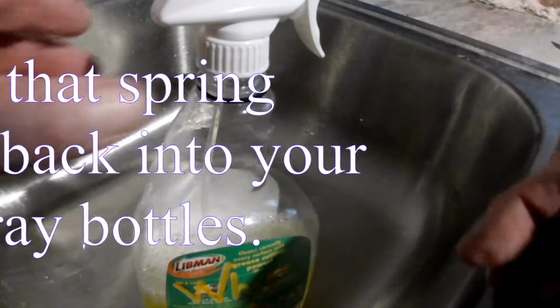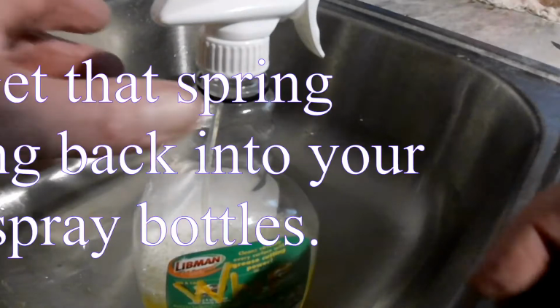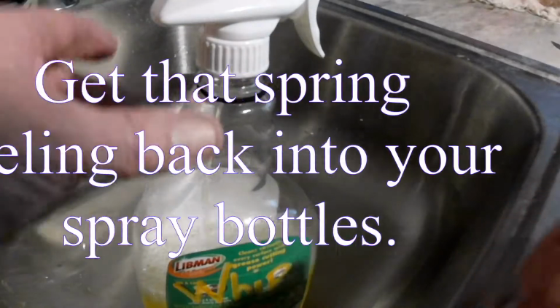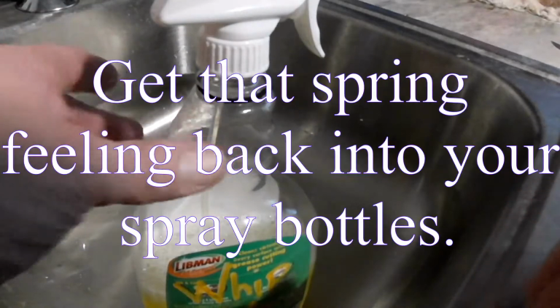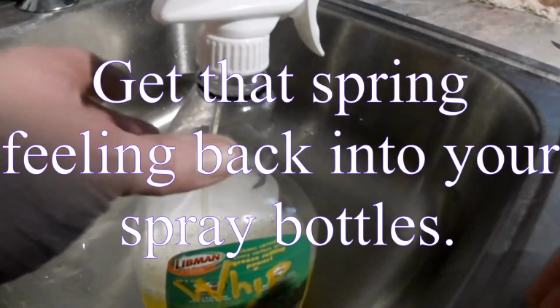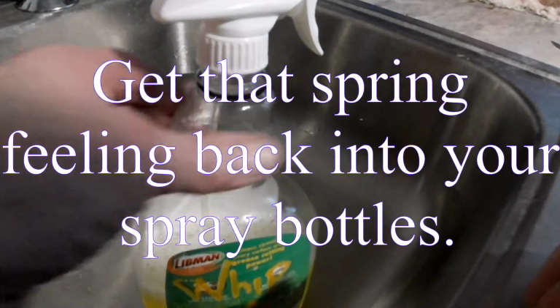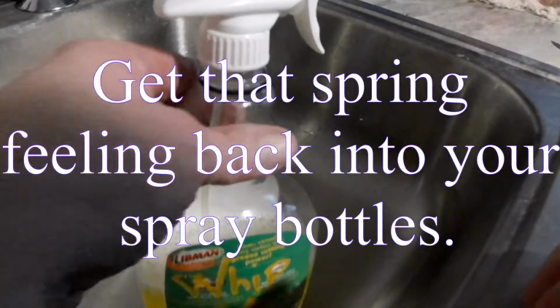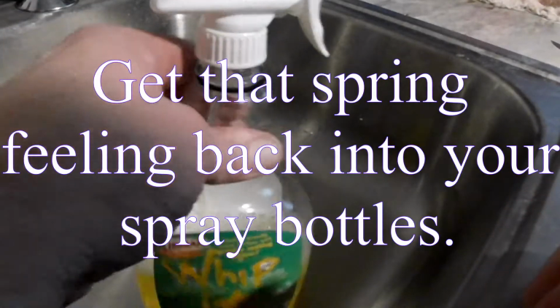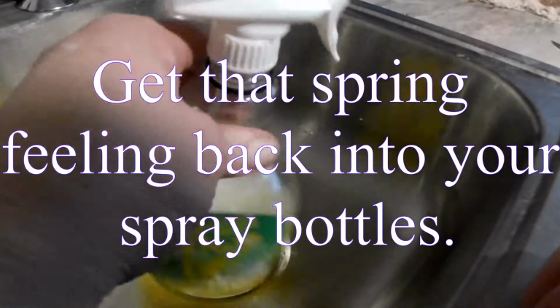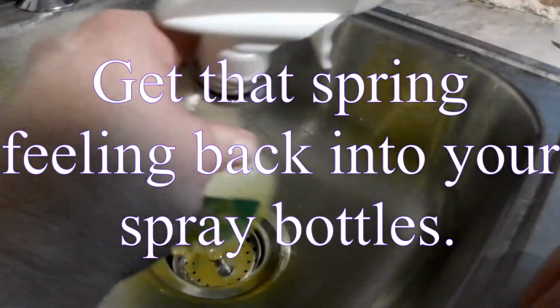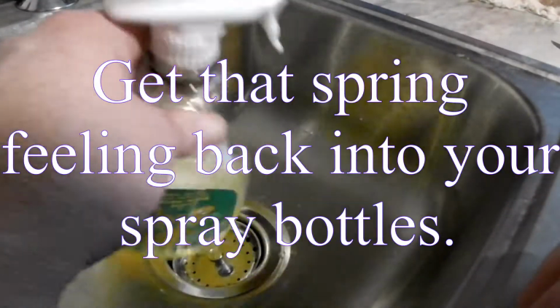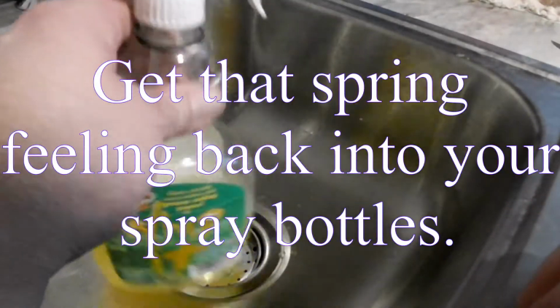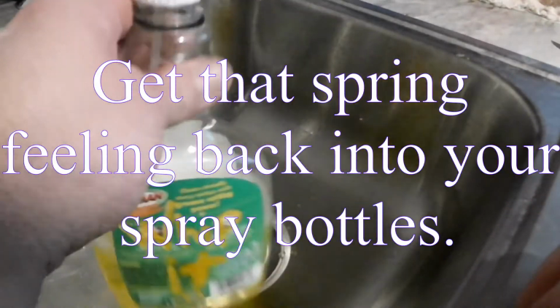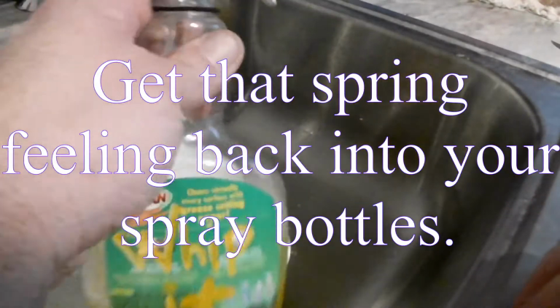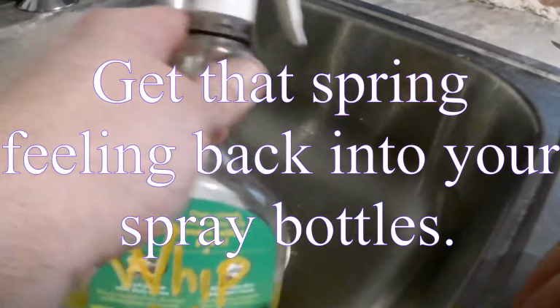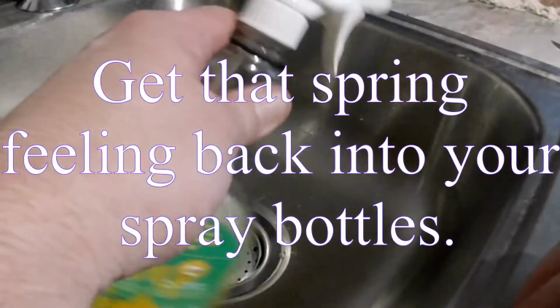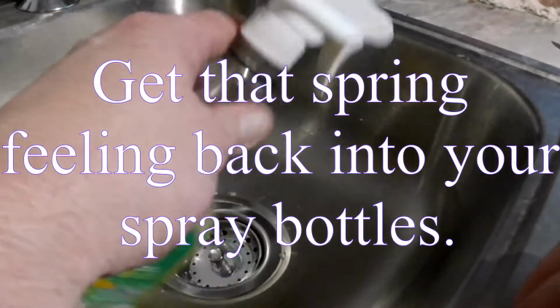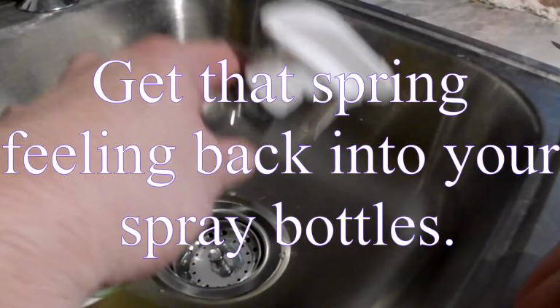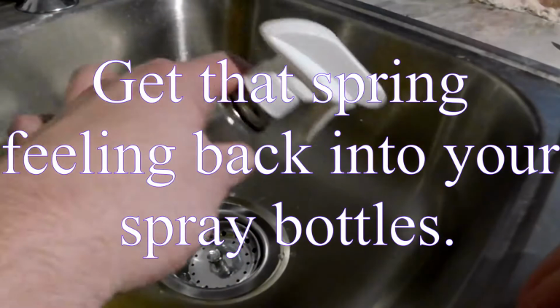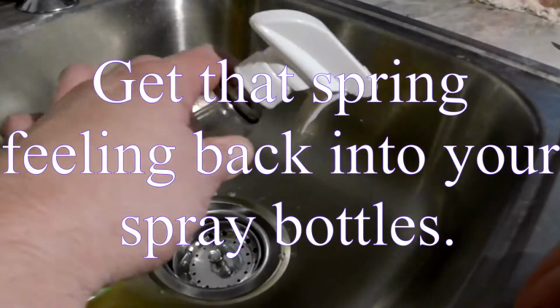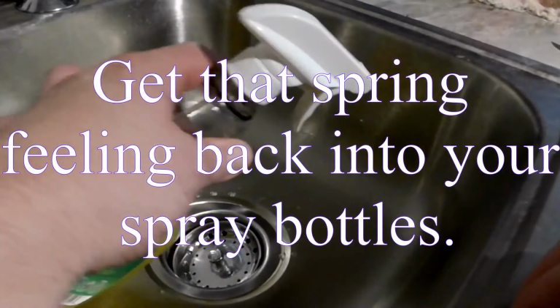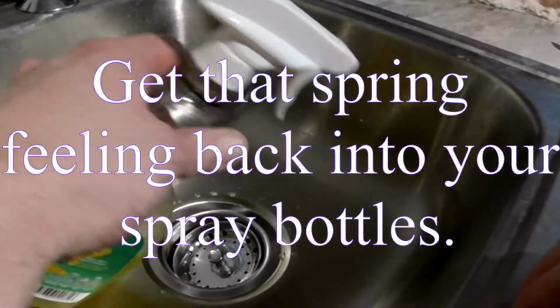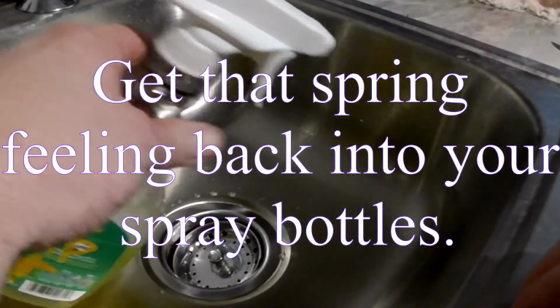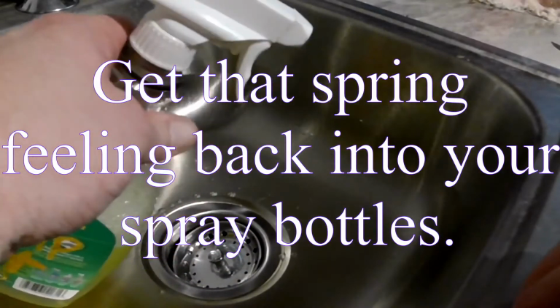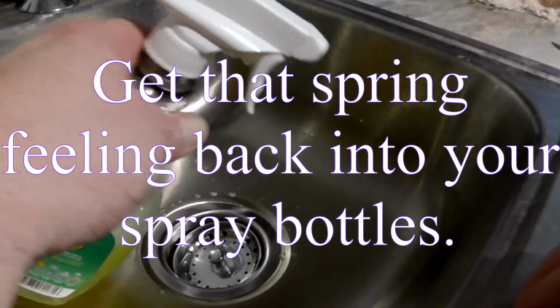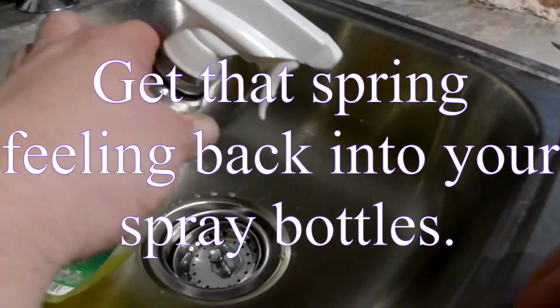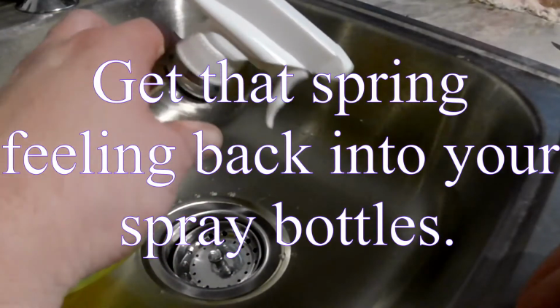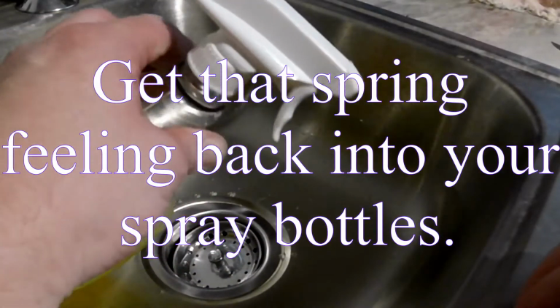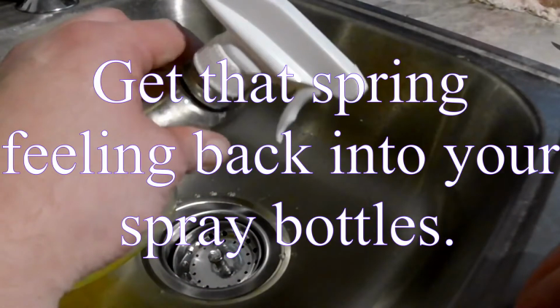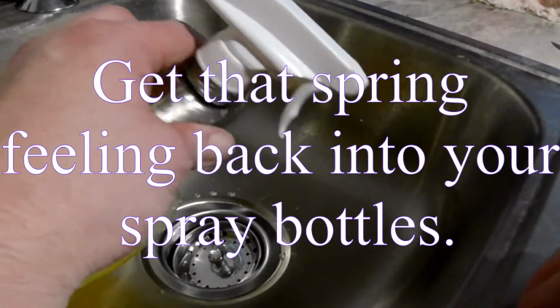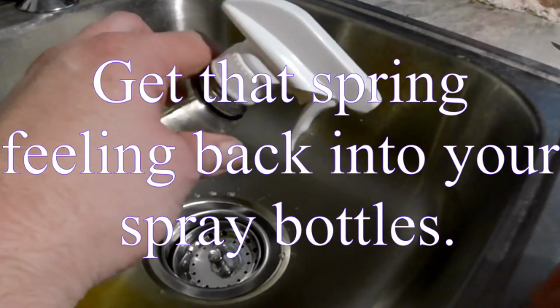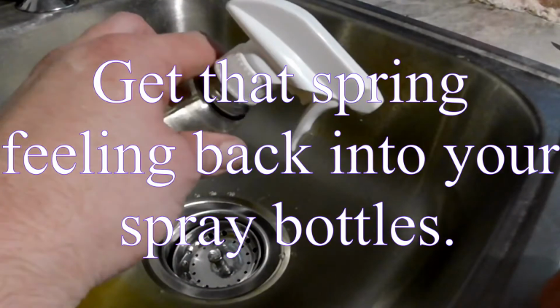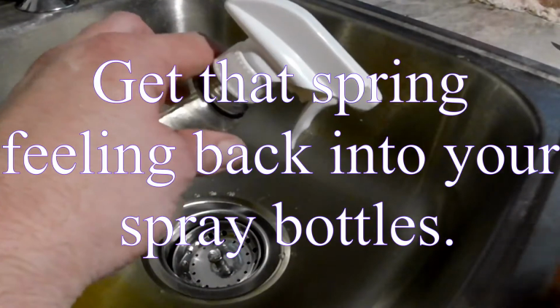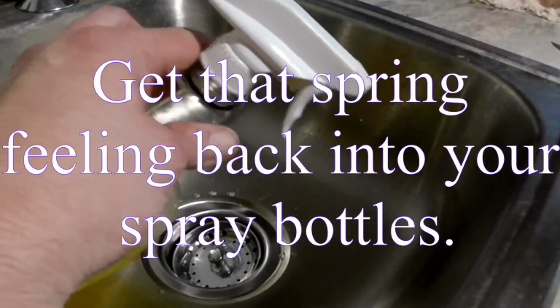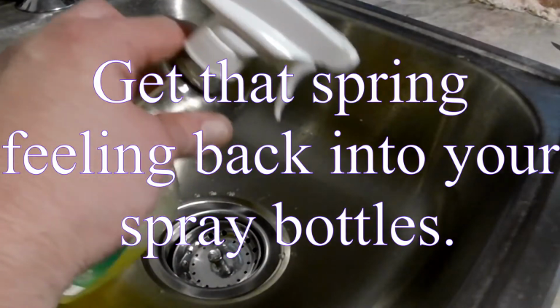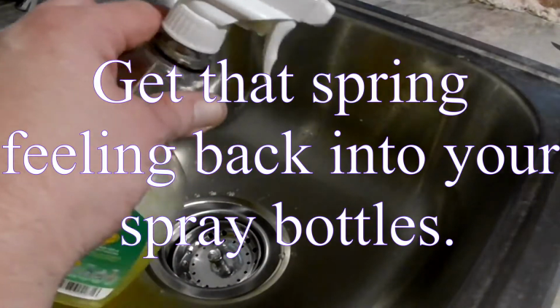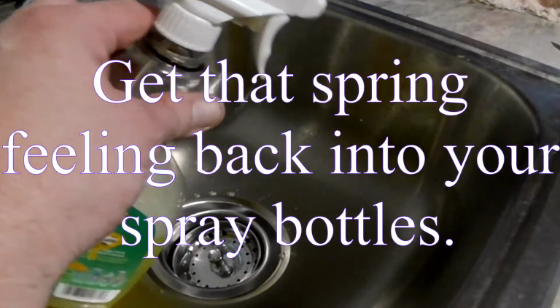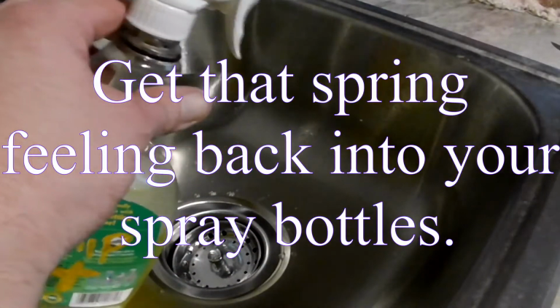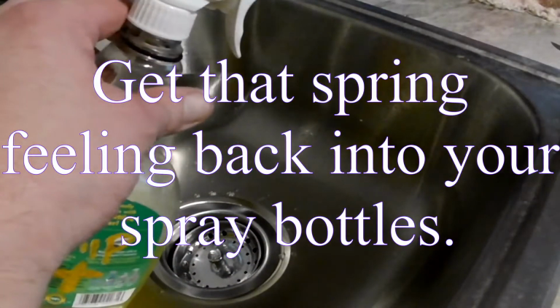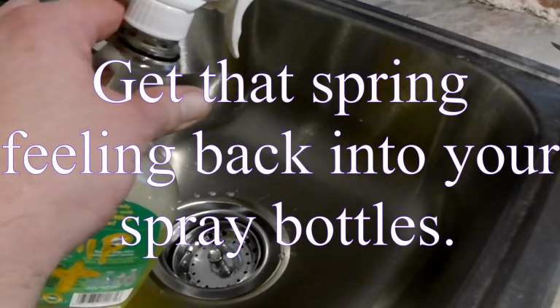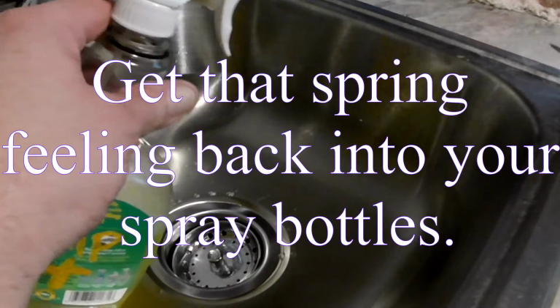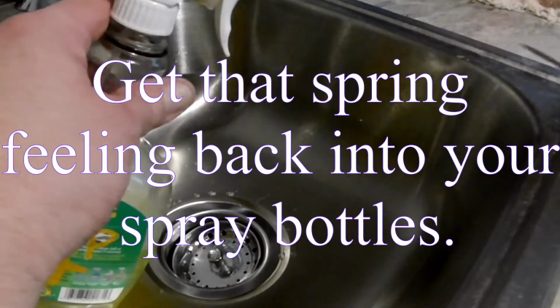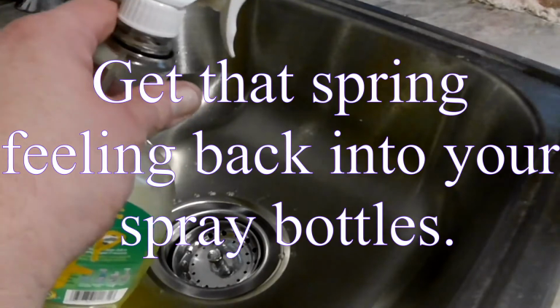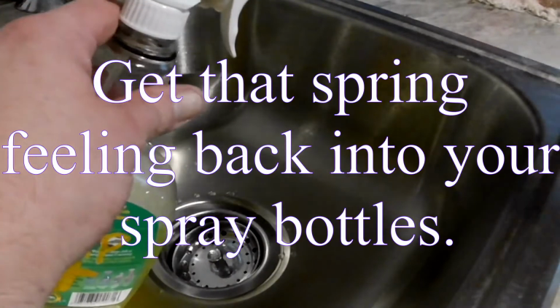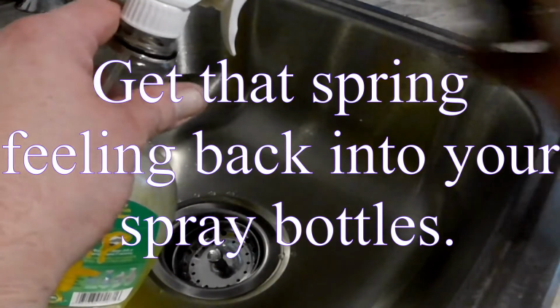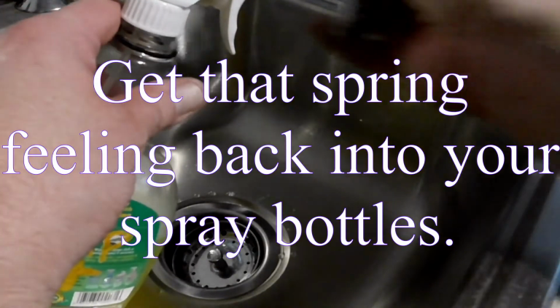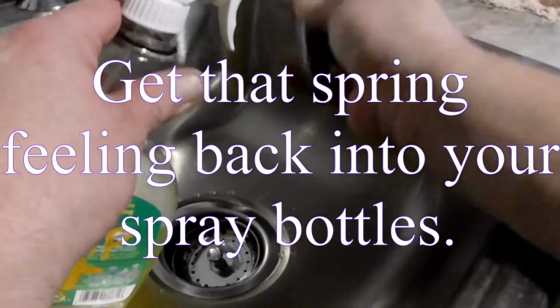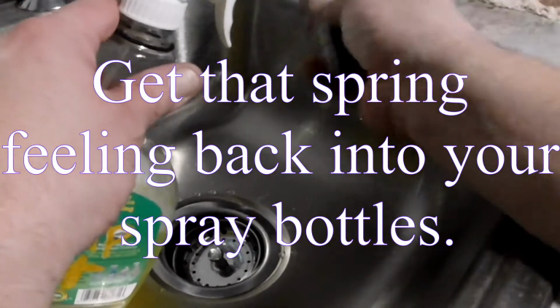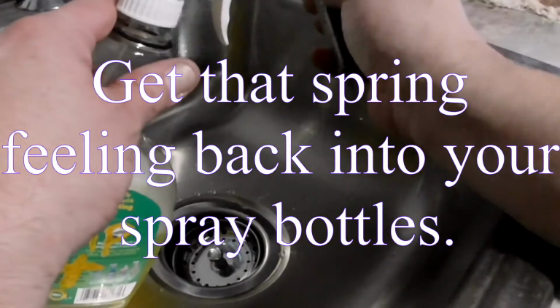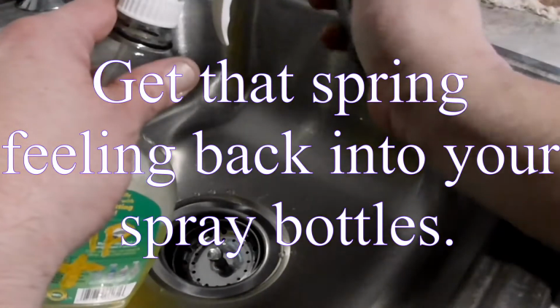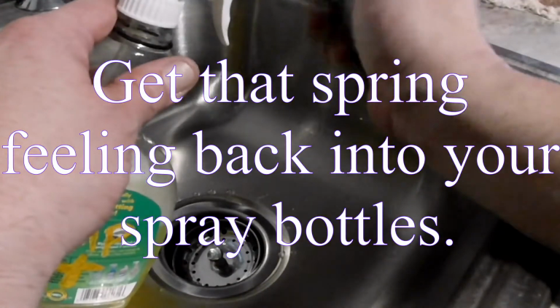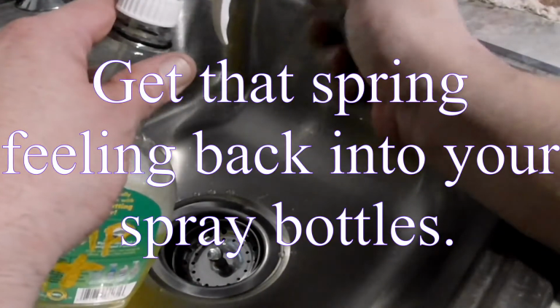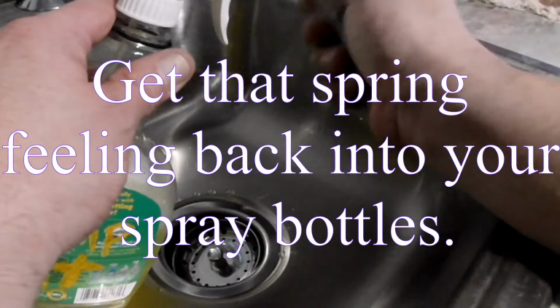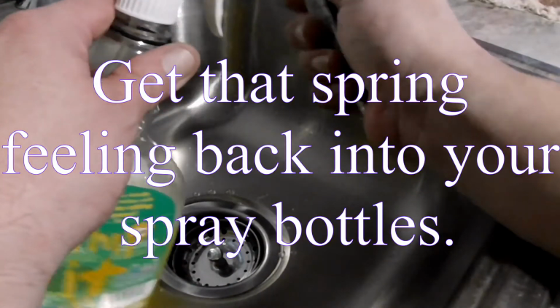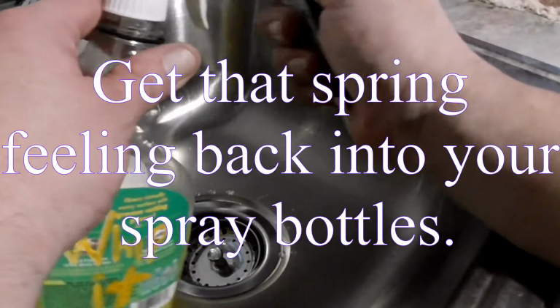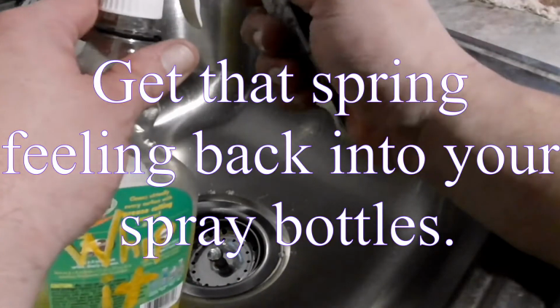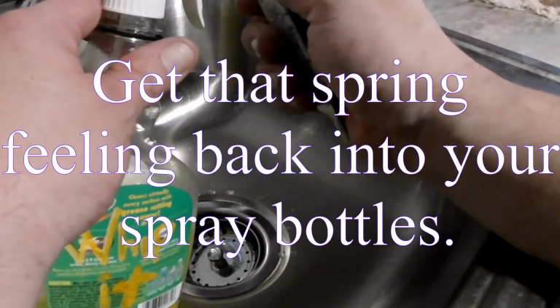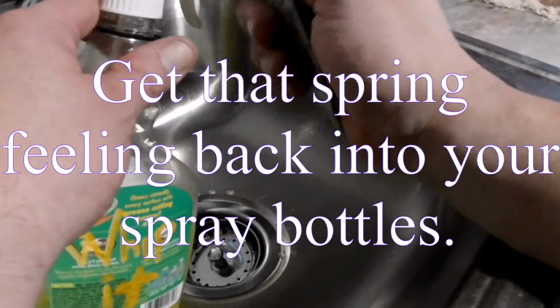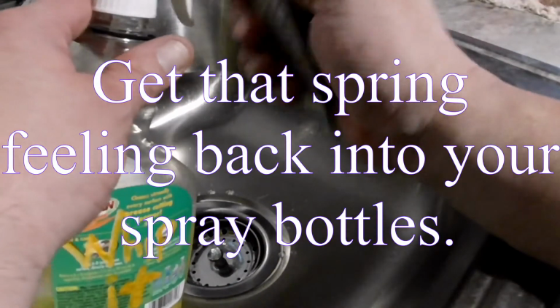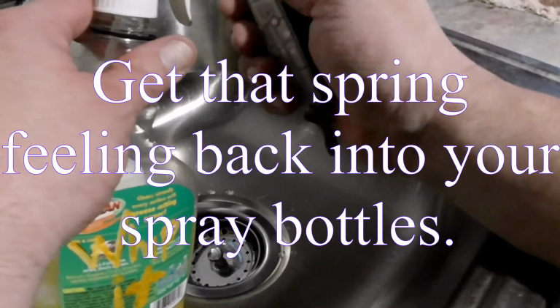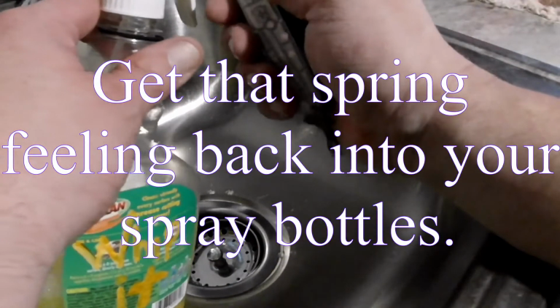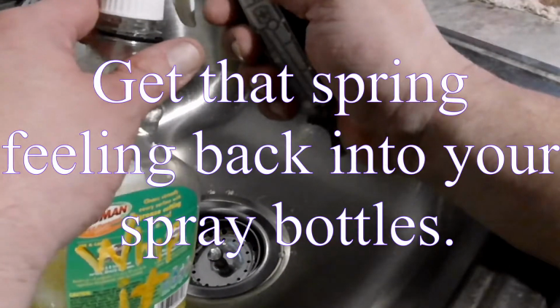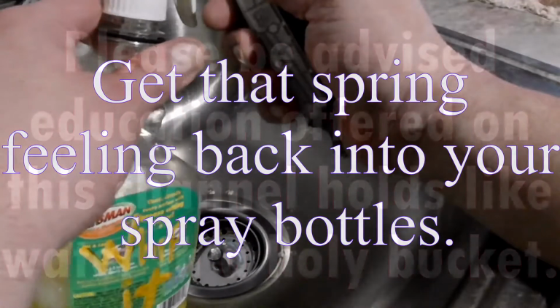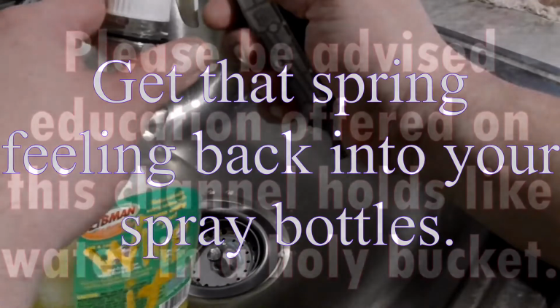Let me tell you, folks, nothing grinds my gears more than going to use something and it don't work.